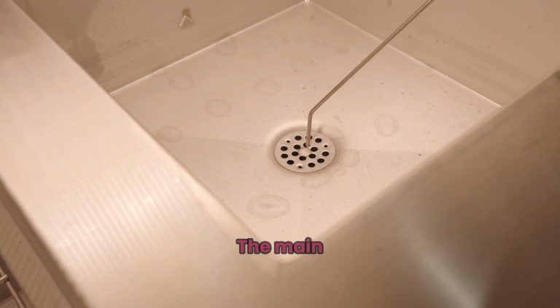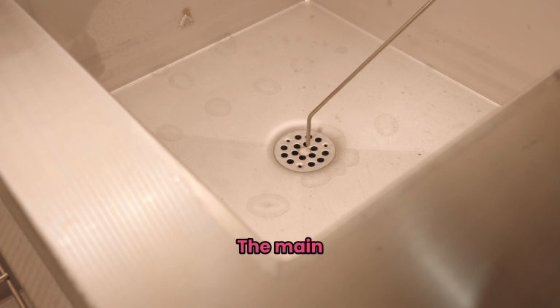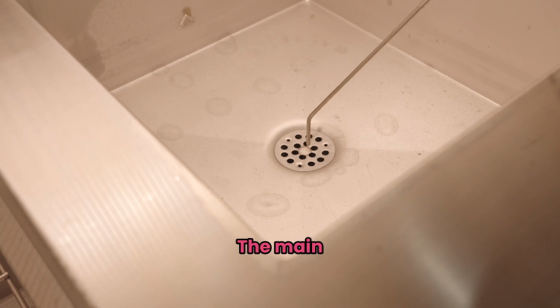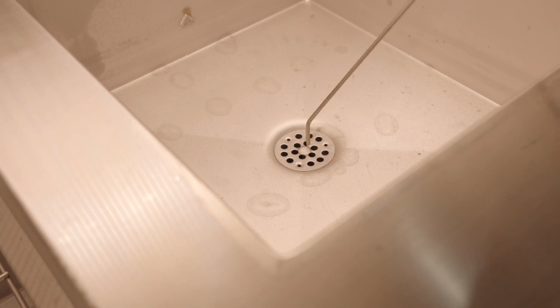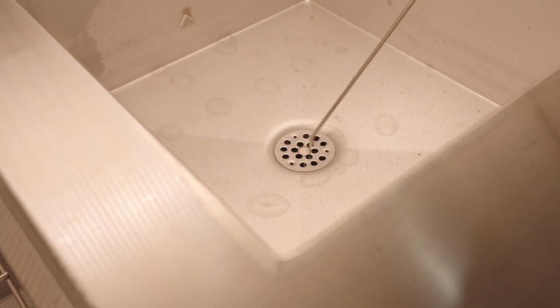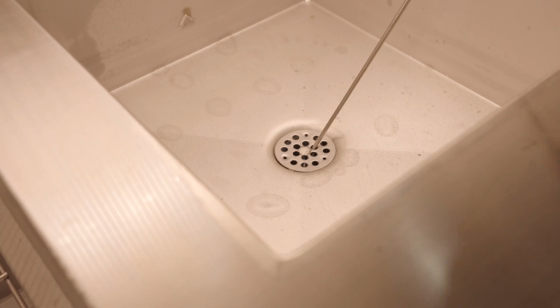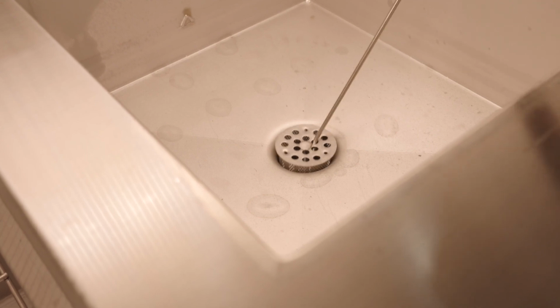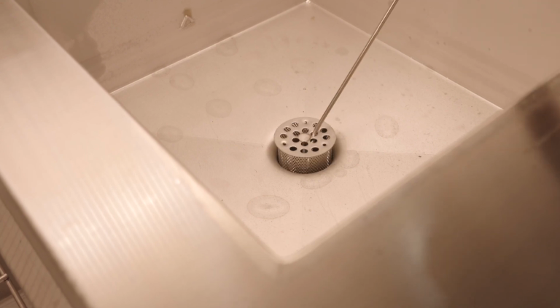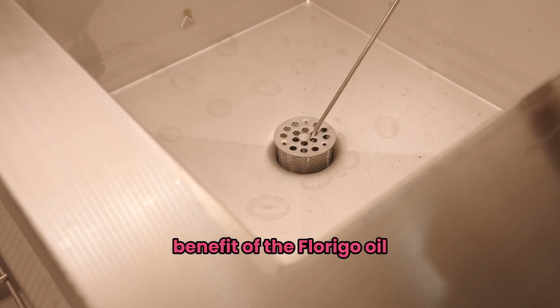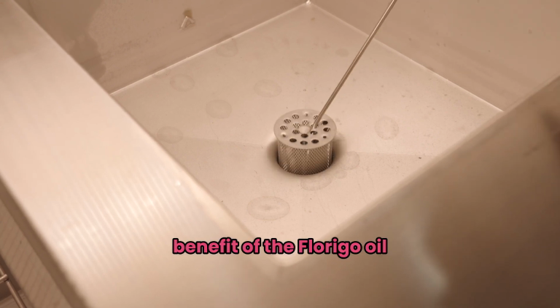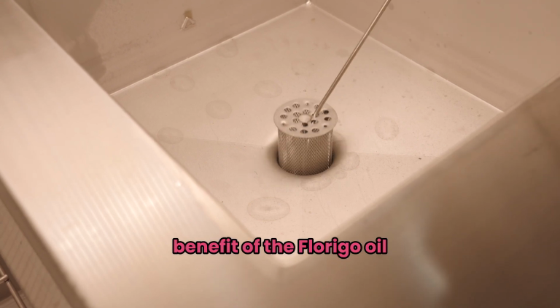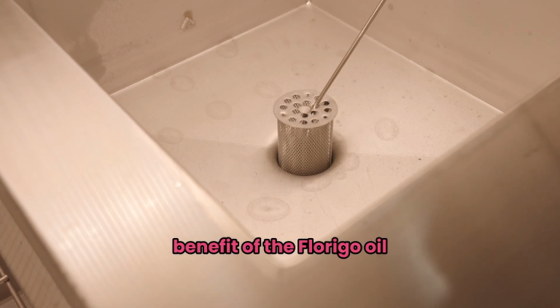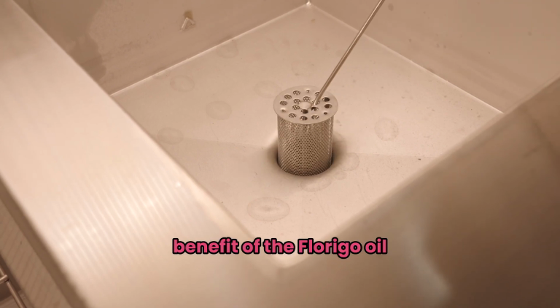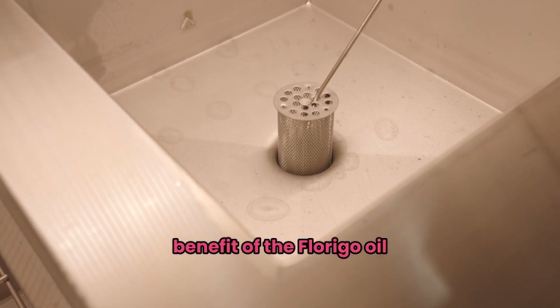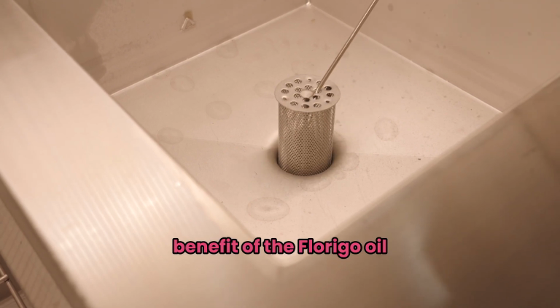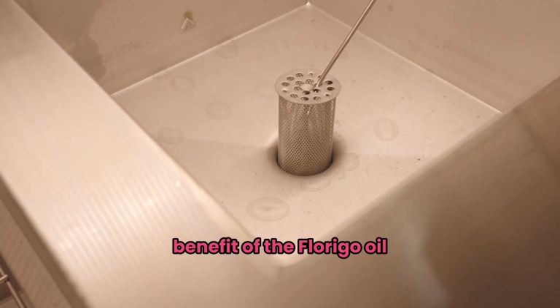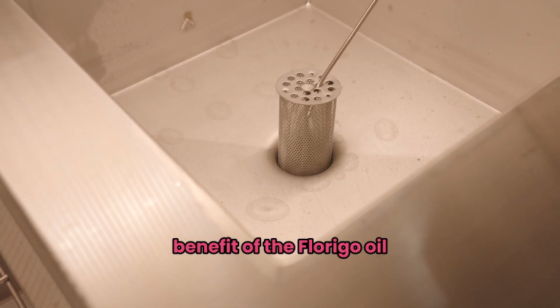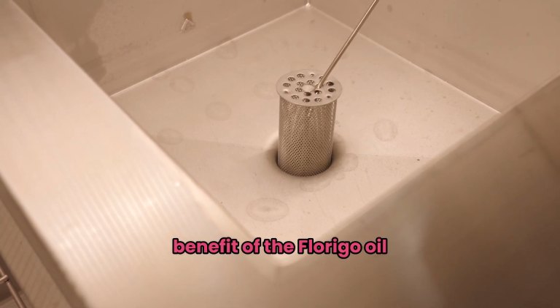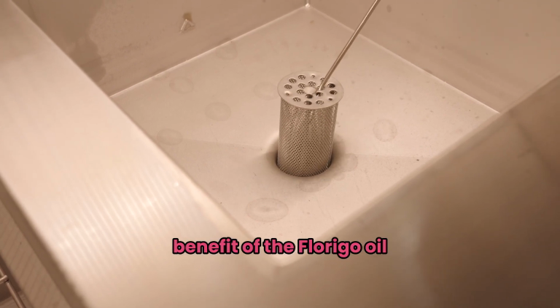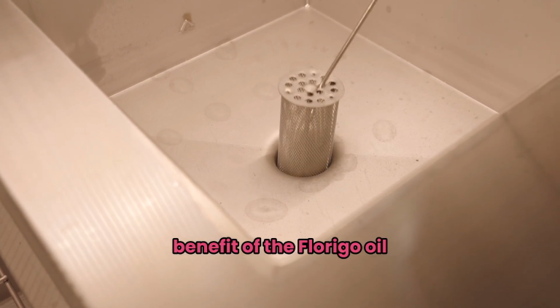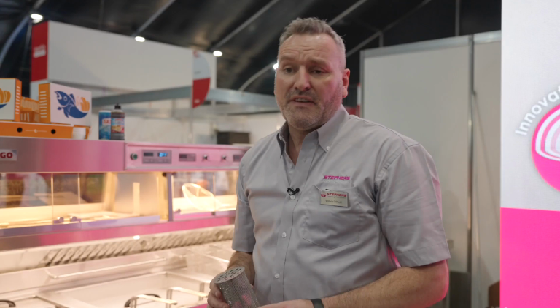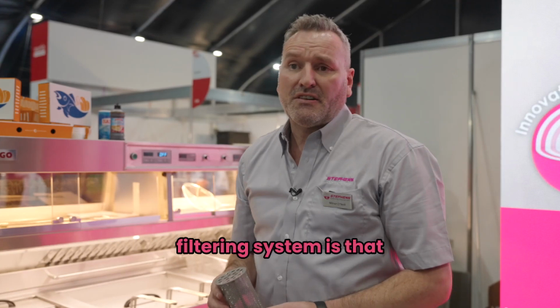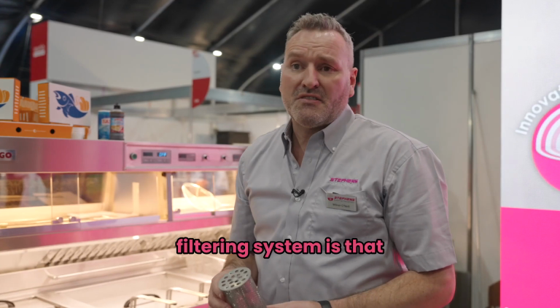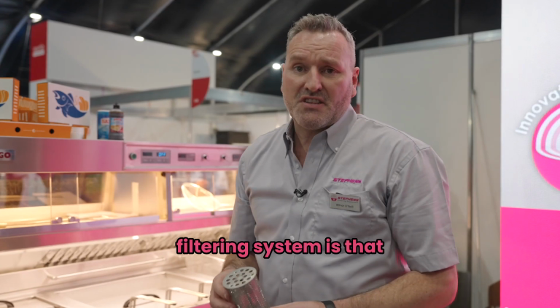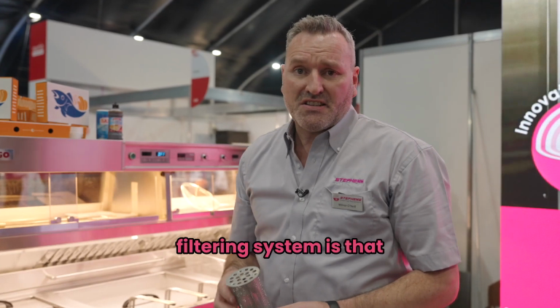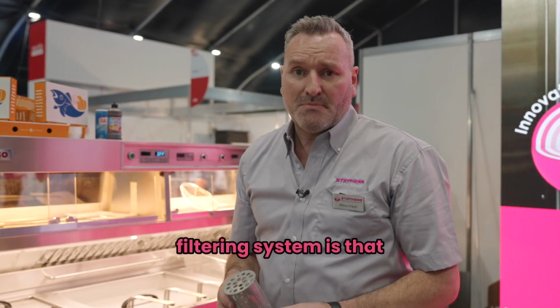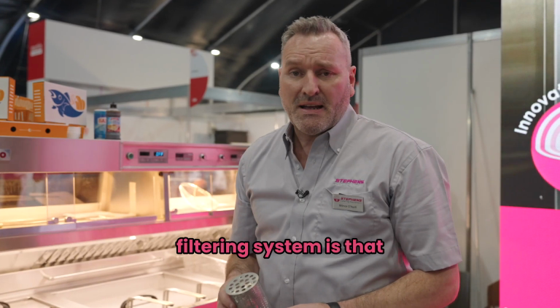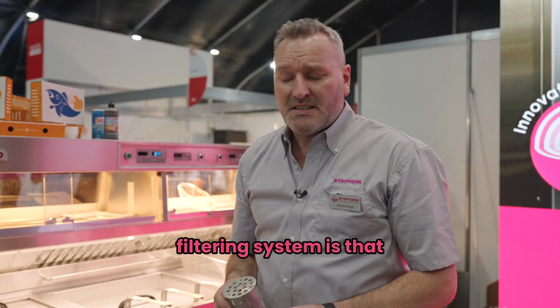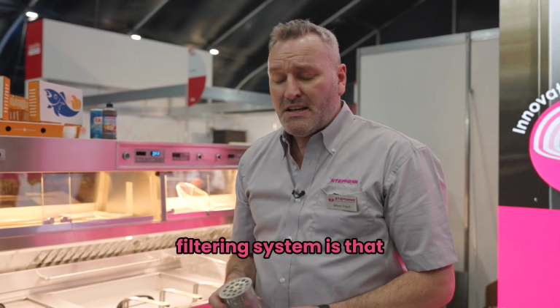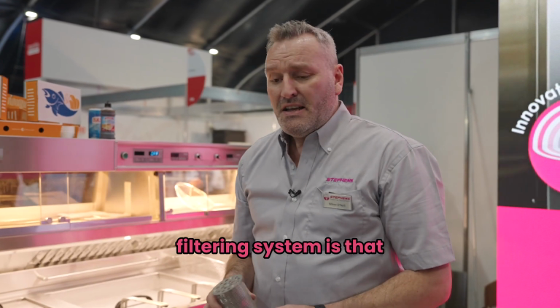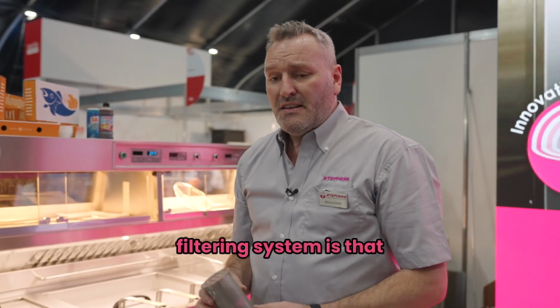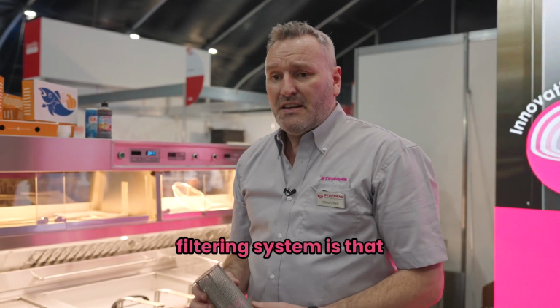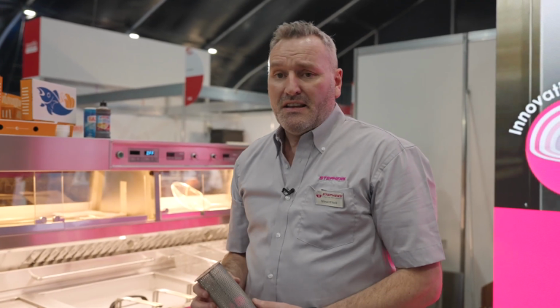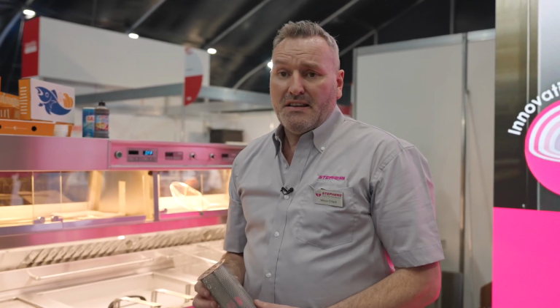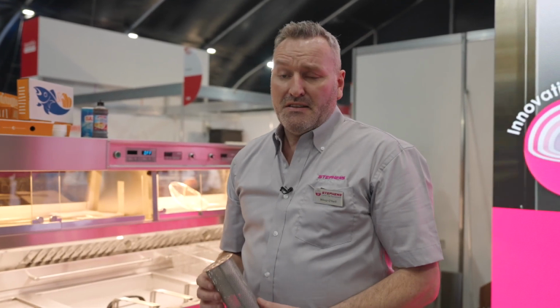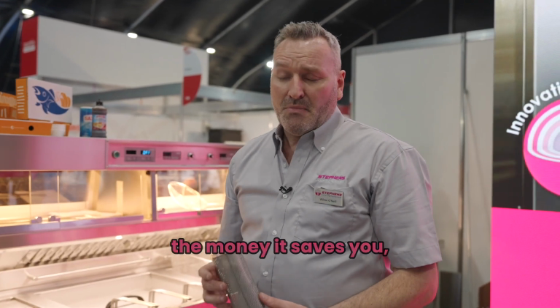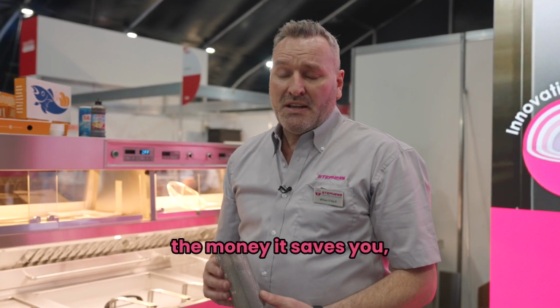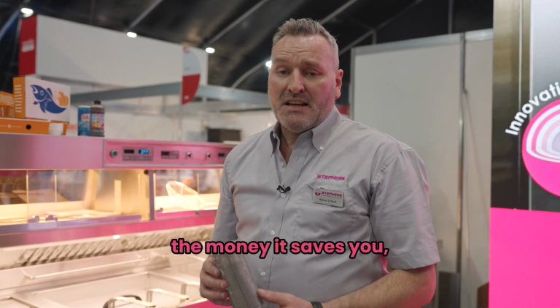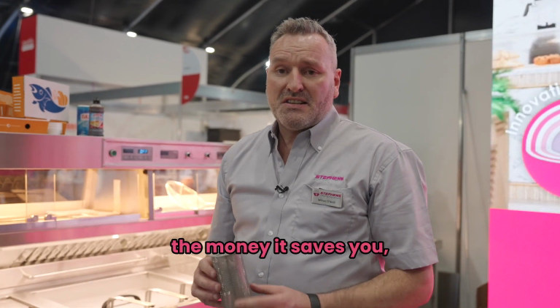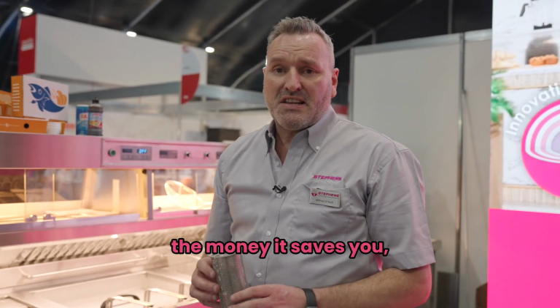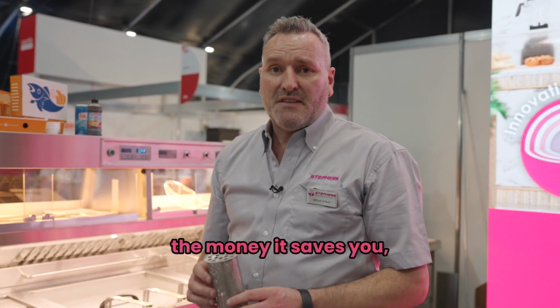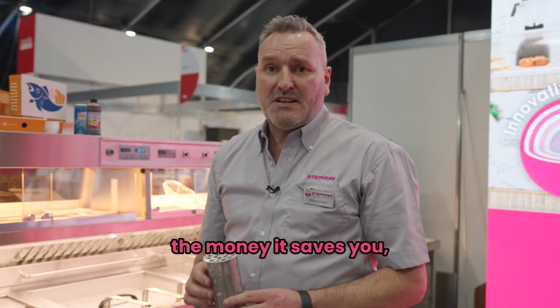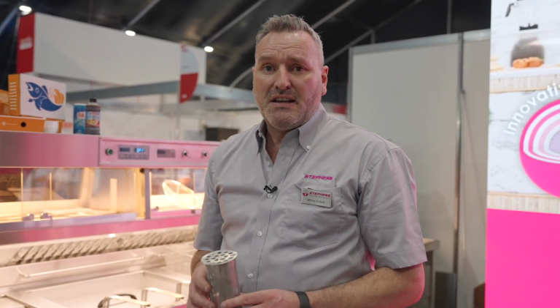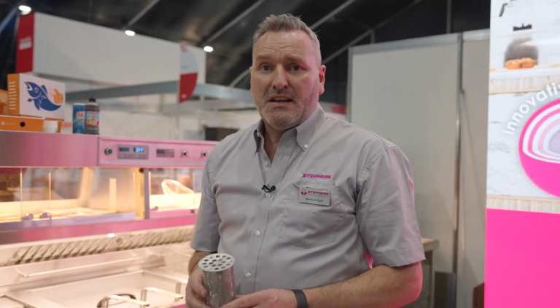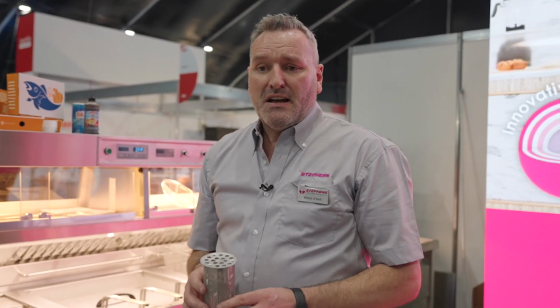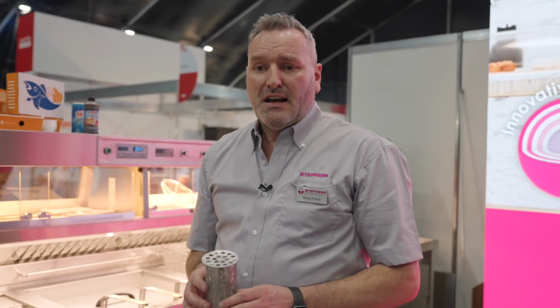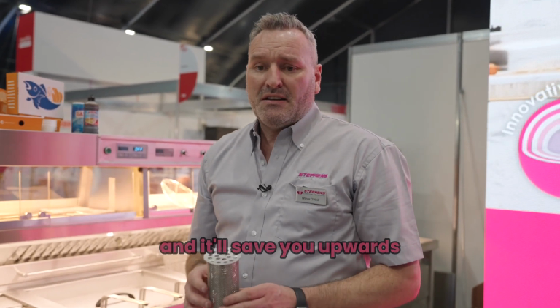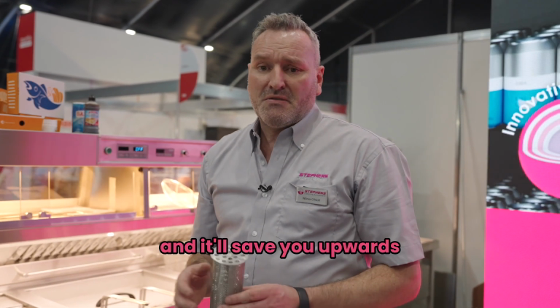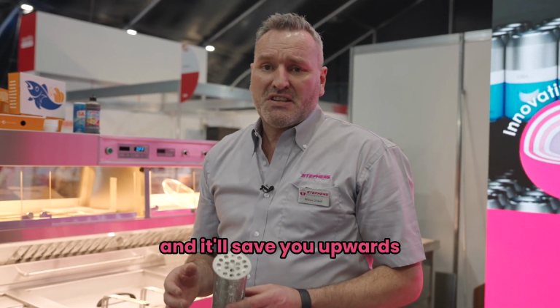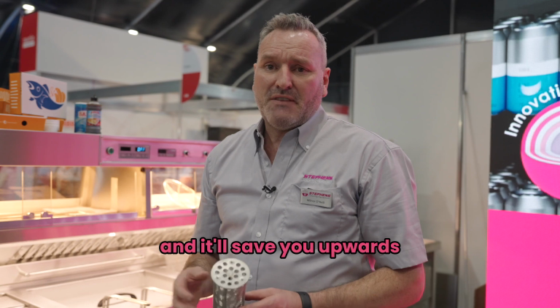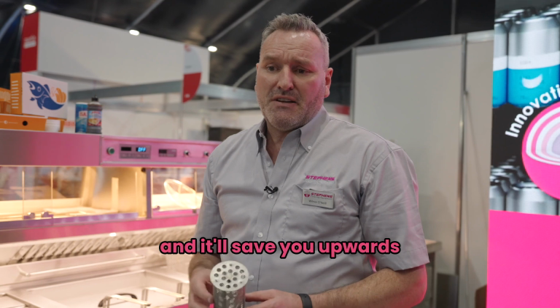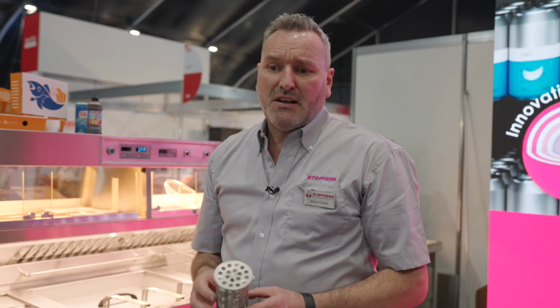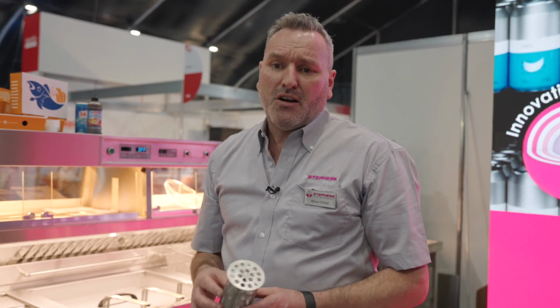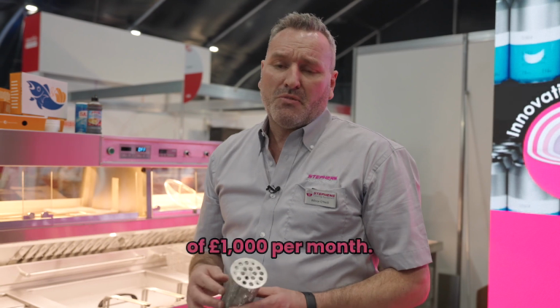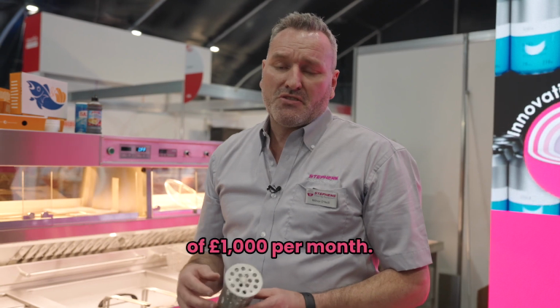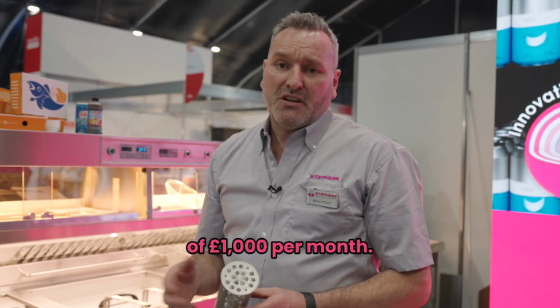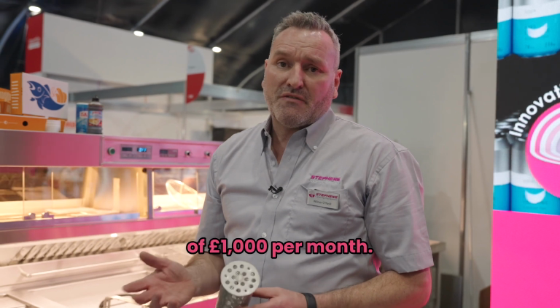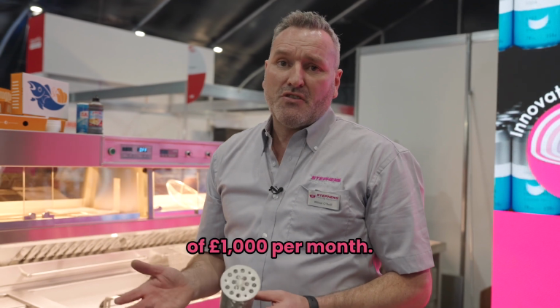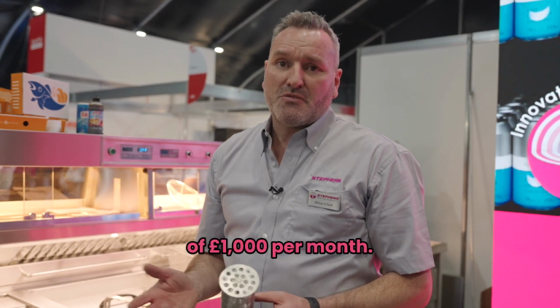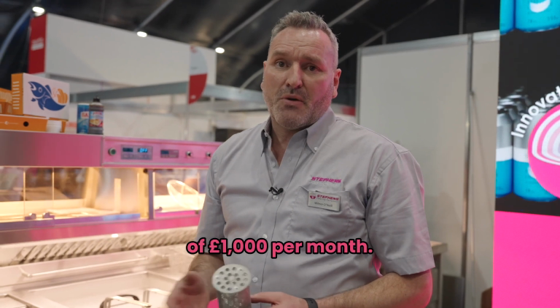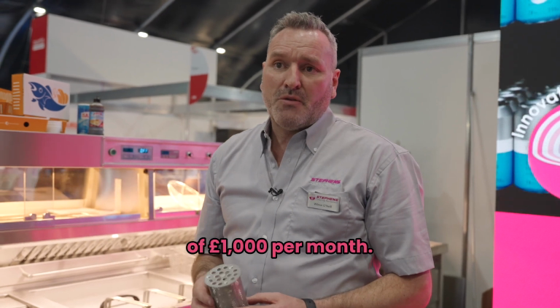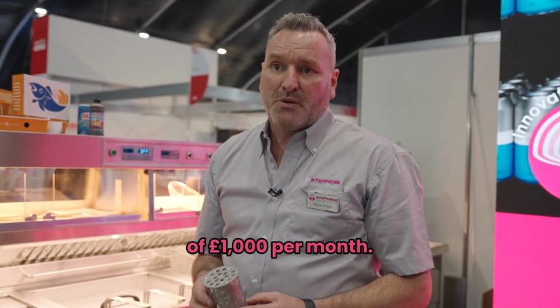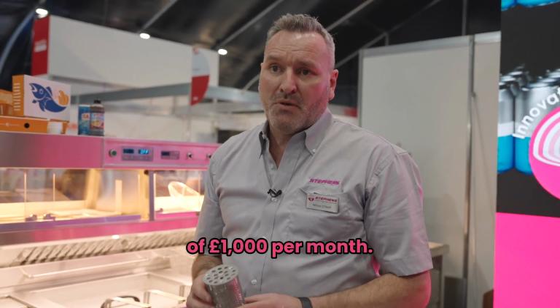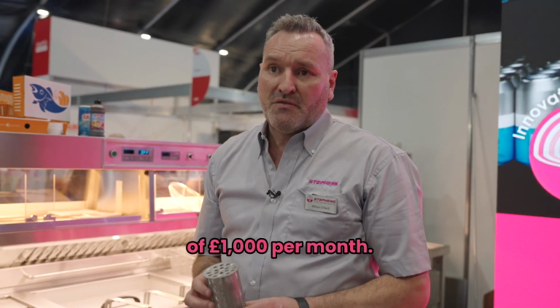The main benefit of the Ferrego oil filtering system is the money it saves you — upwards of £1,000 per month.